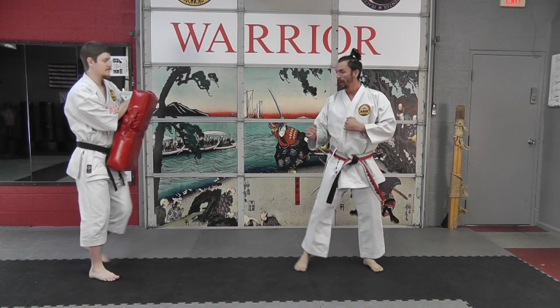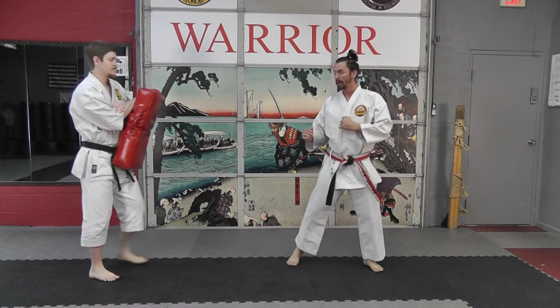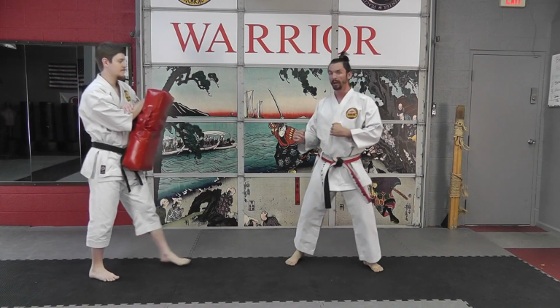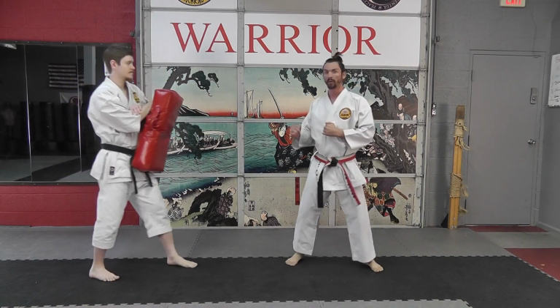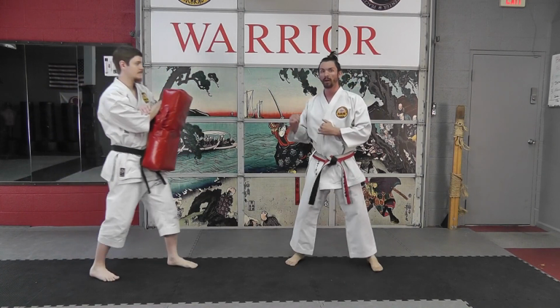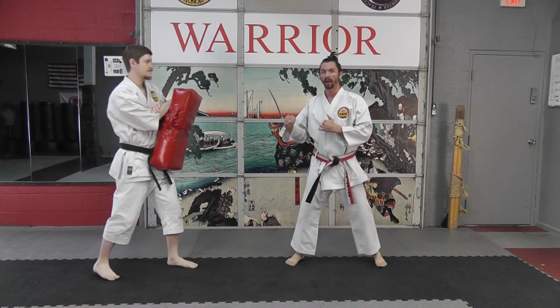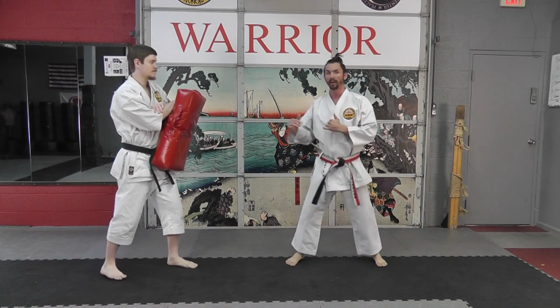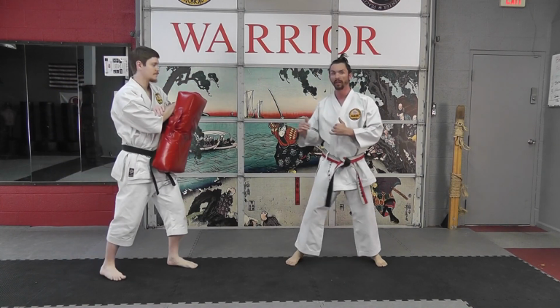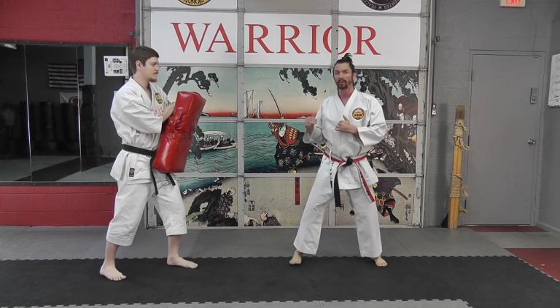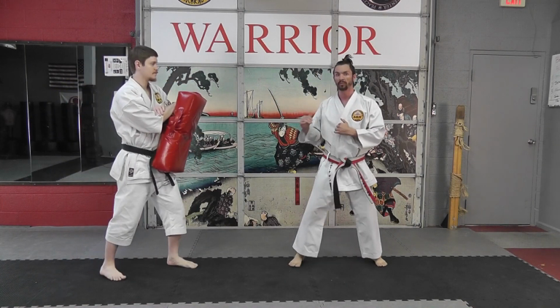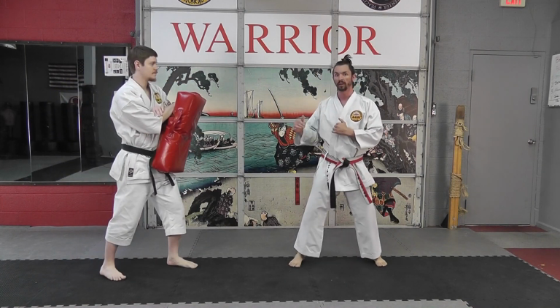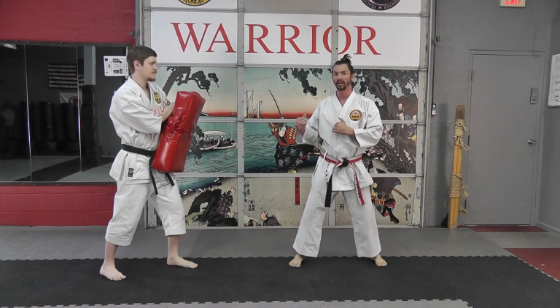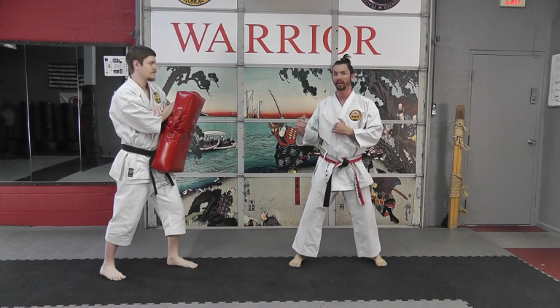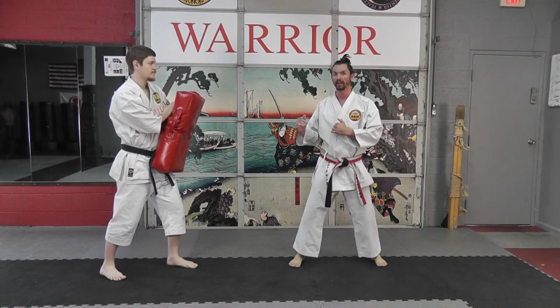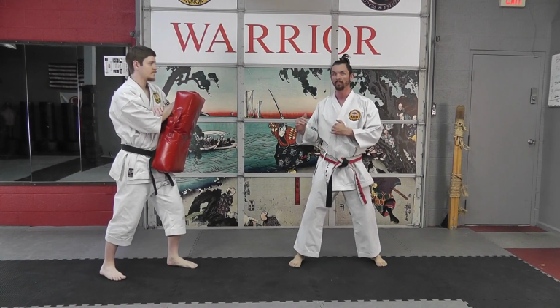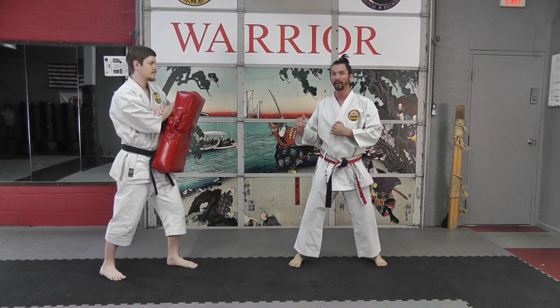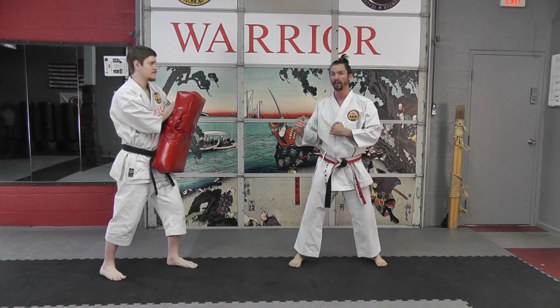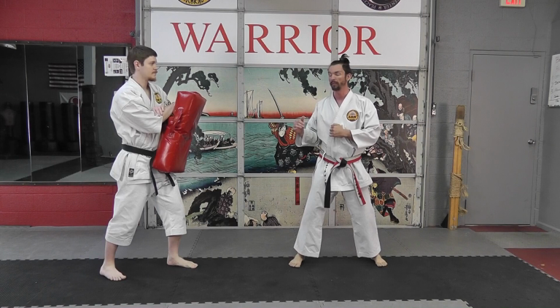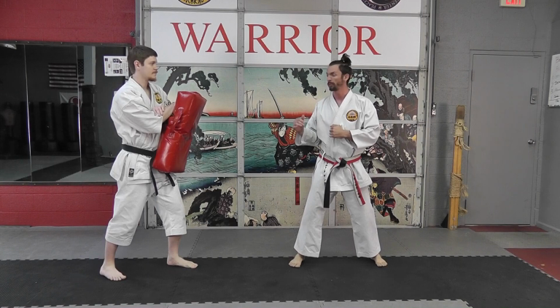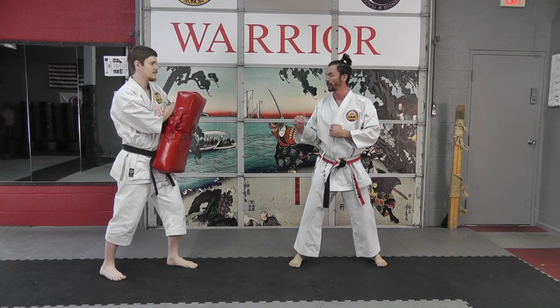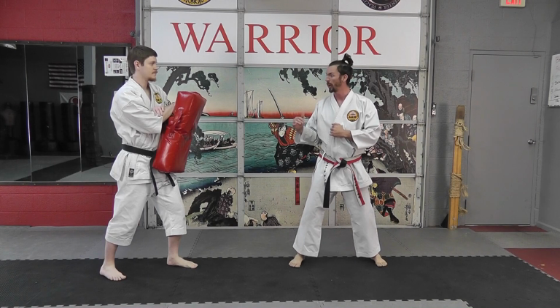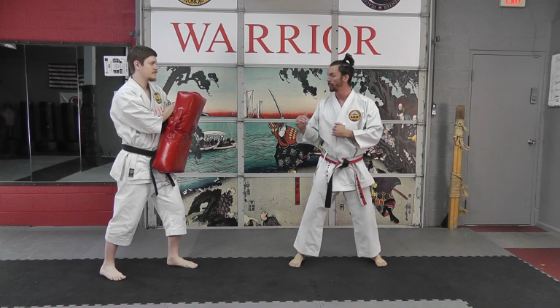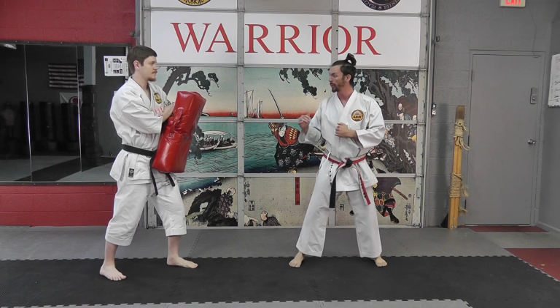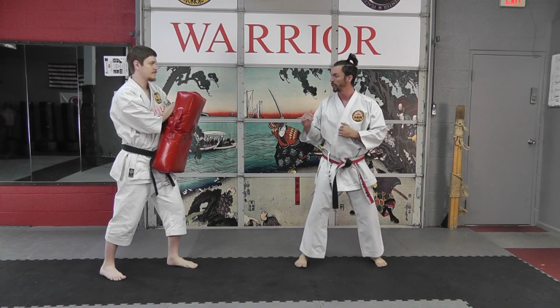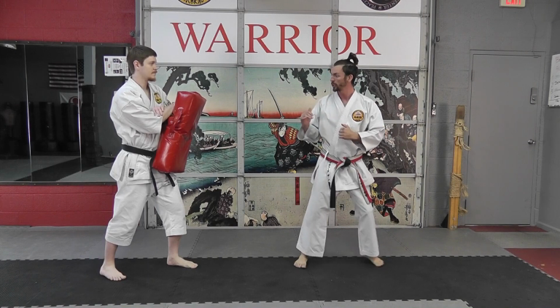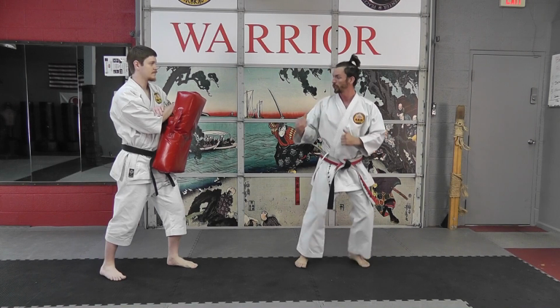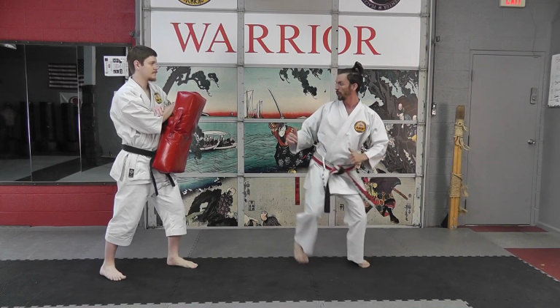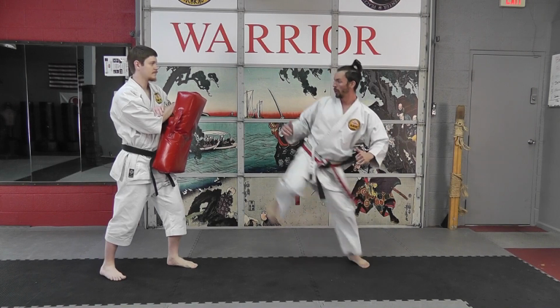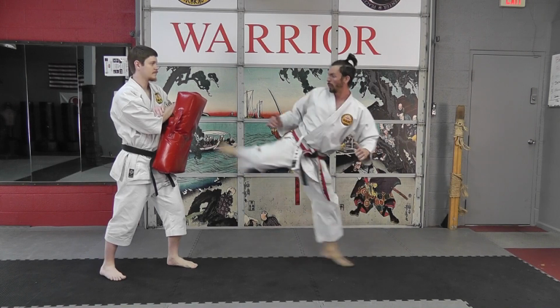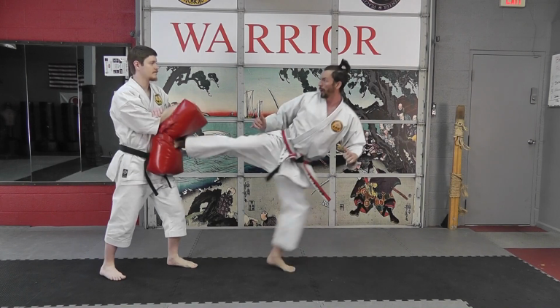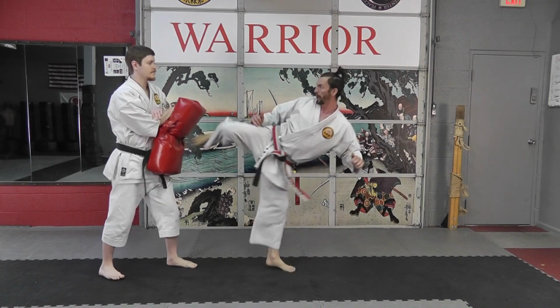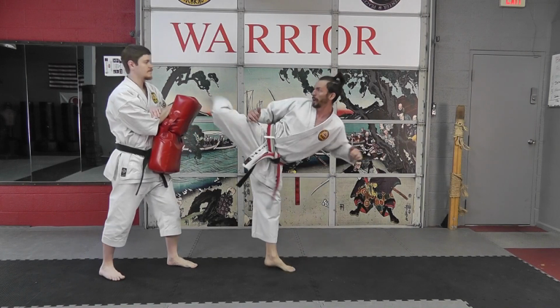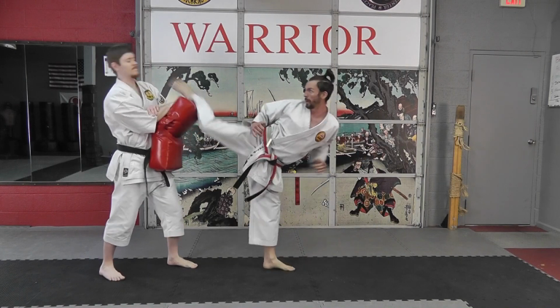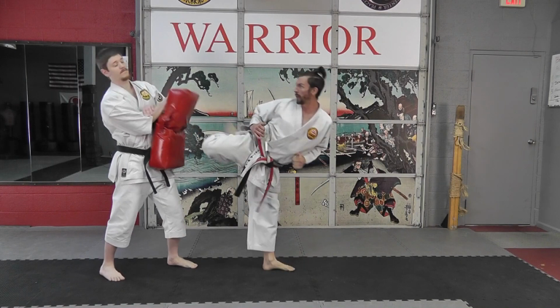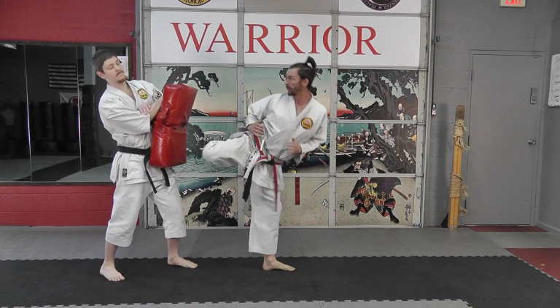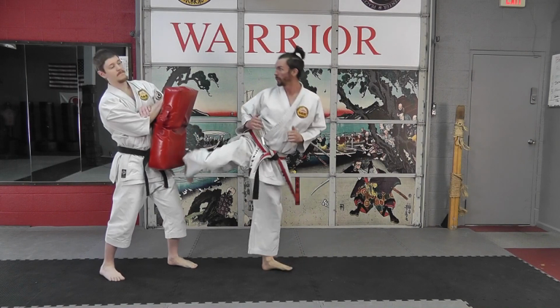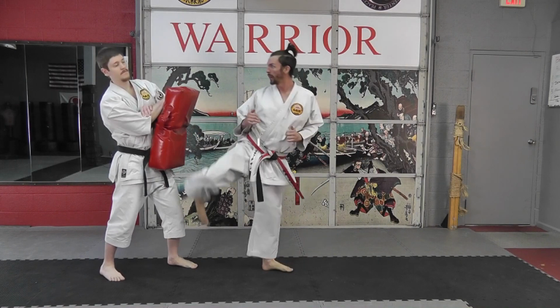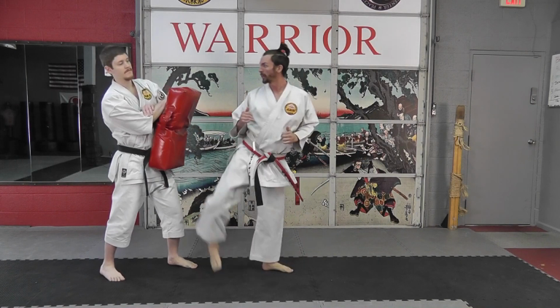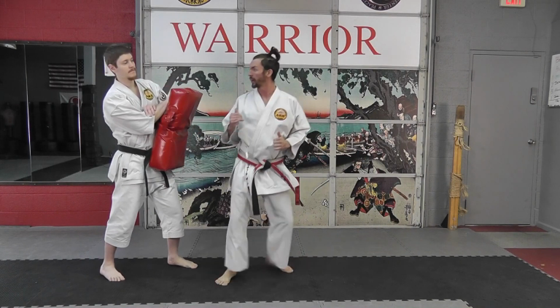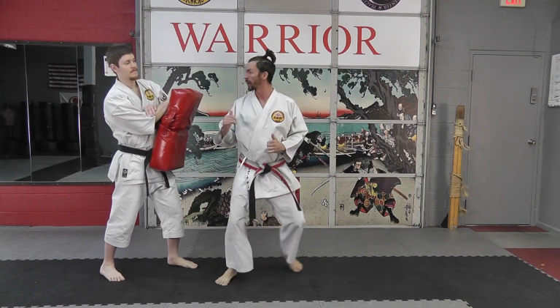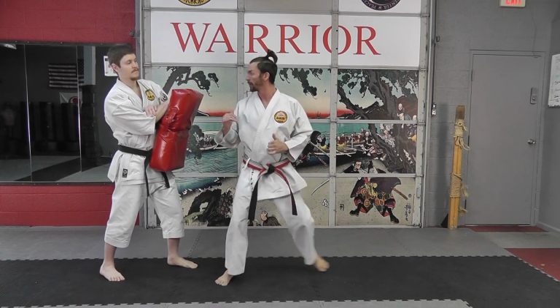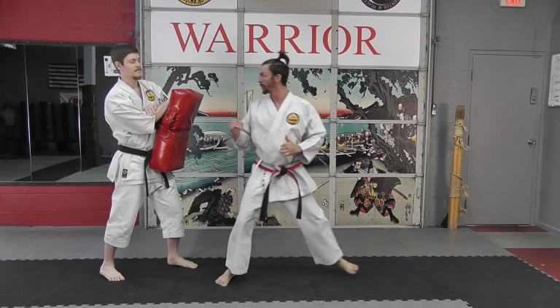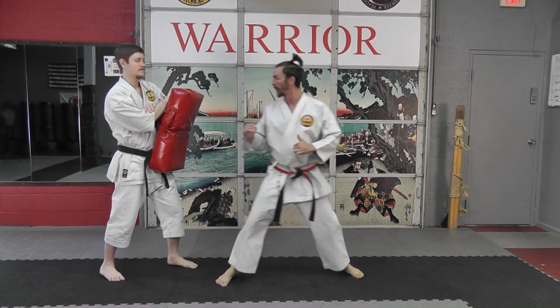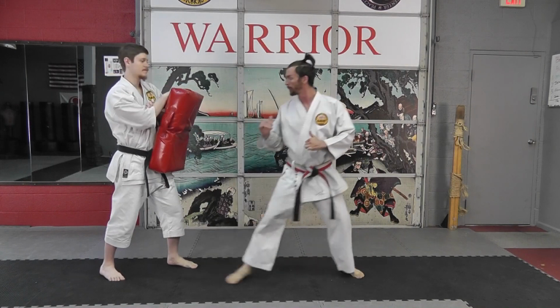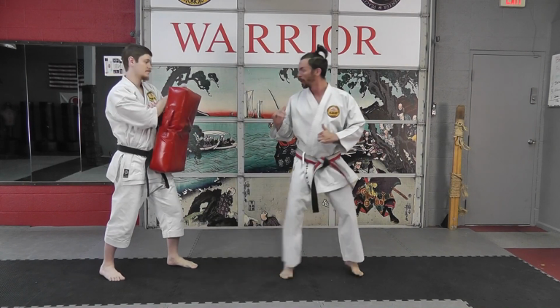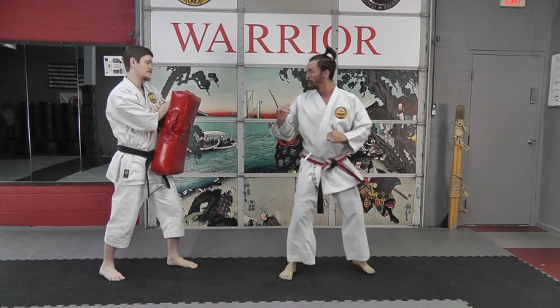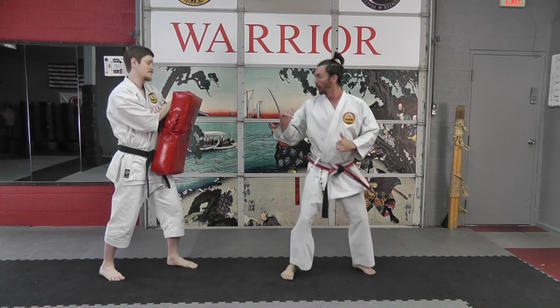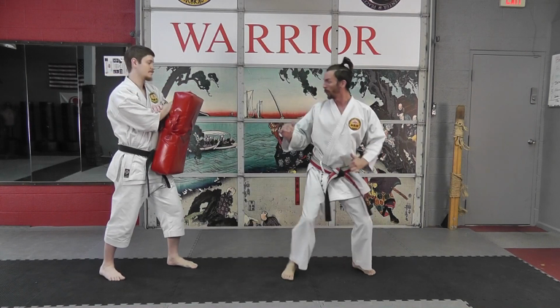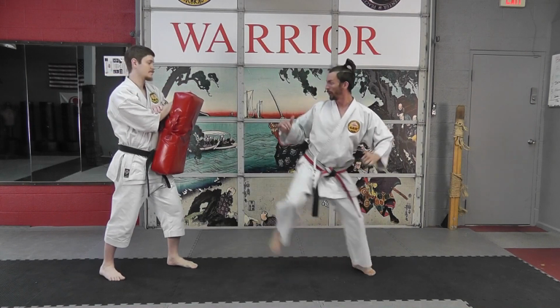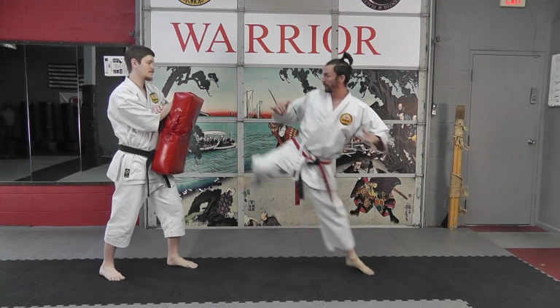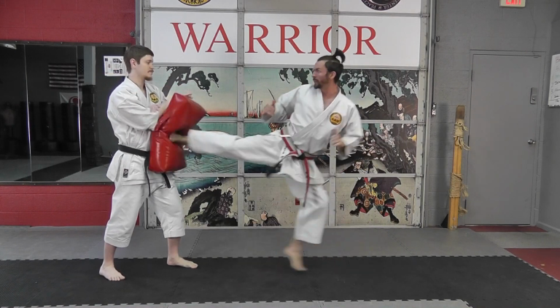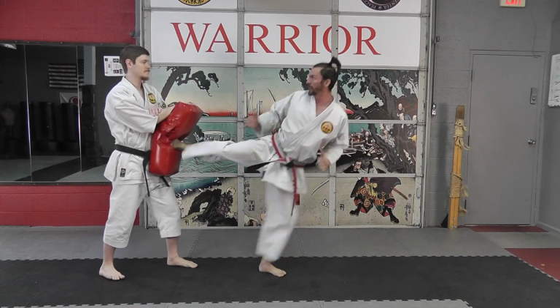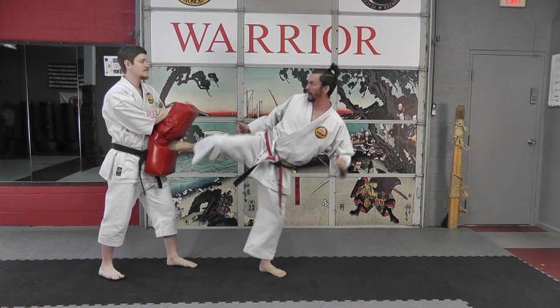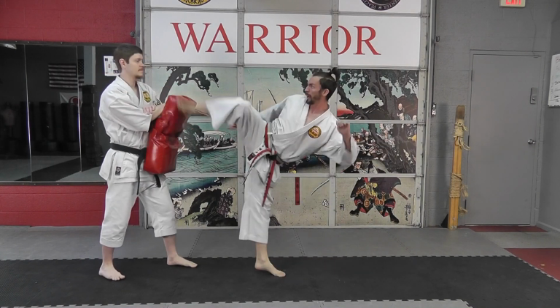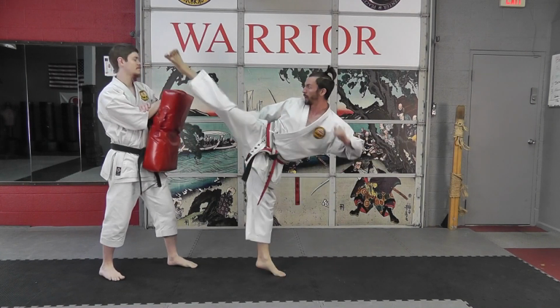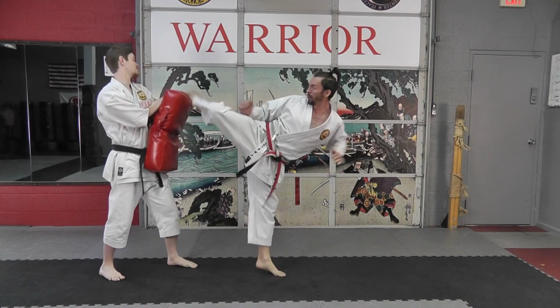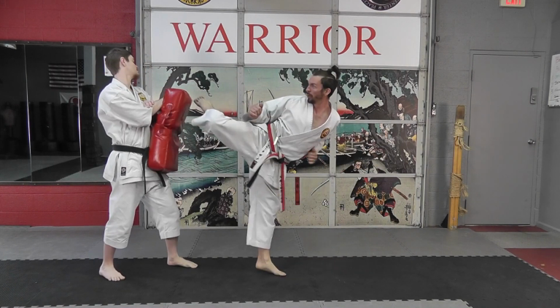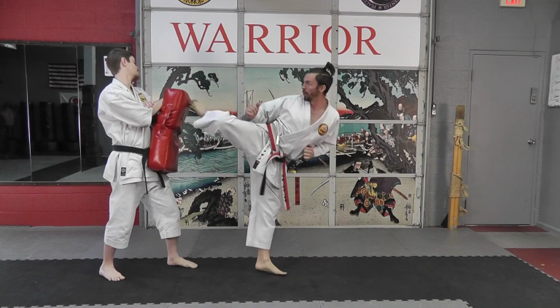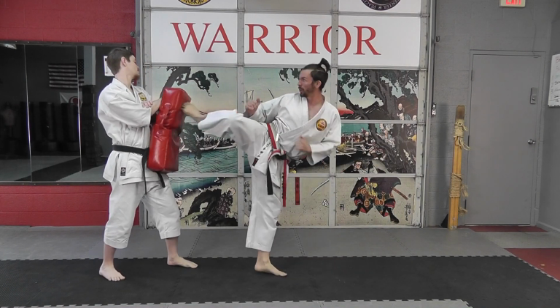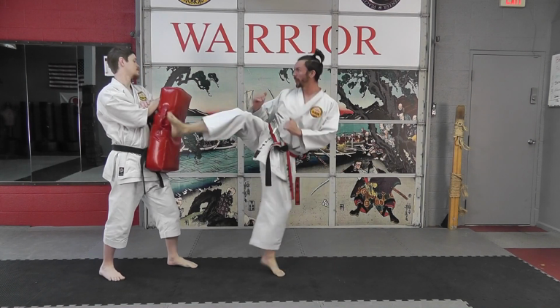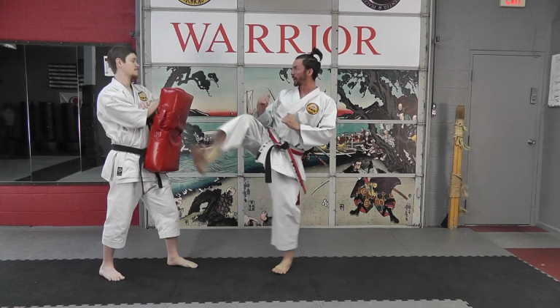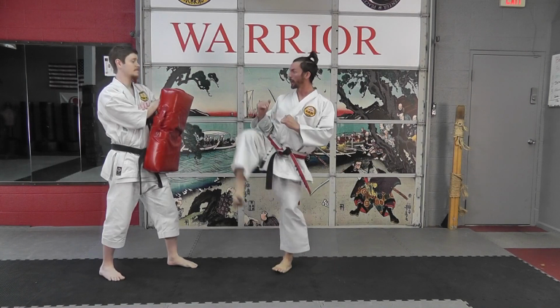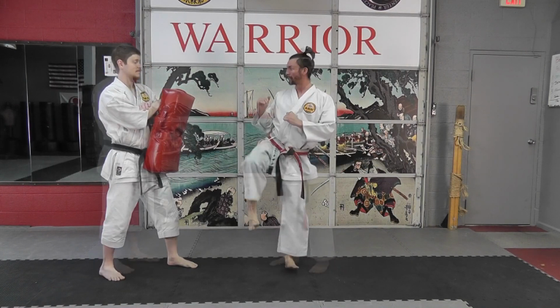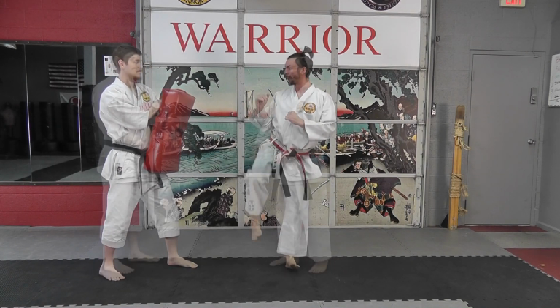Later on, this can lead to many different combinations — round kick up top, or even push kick up top.